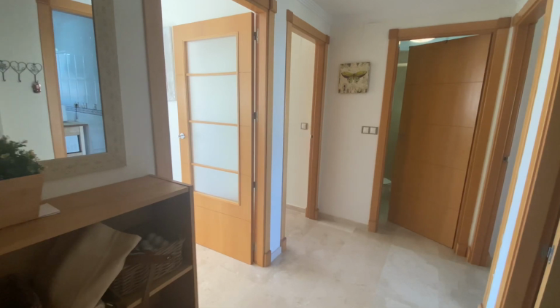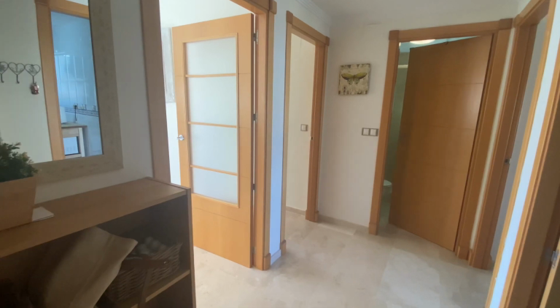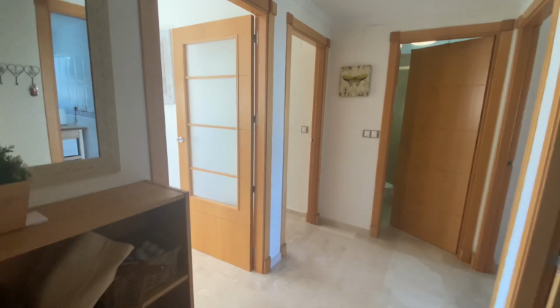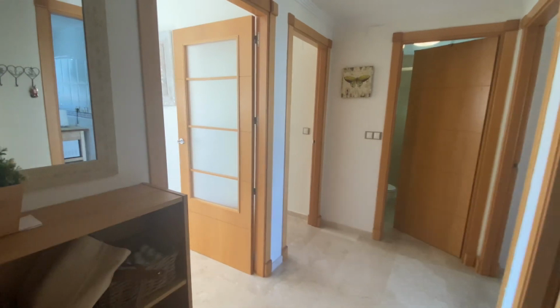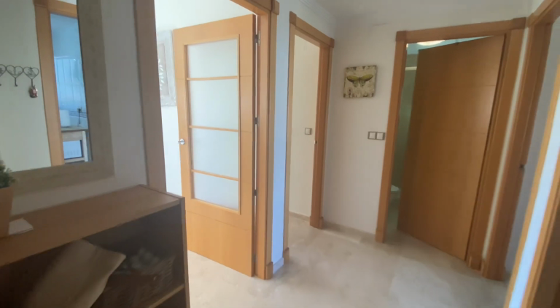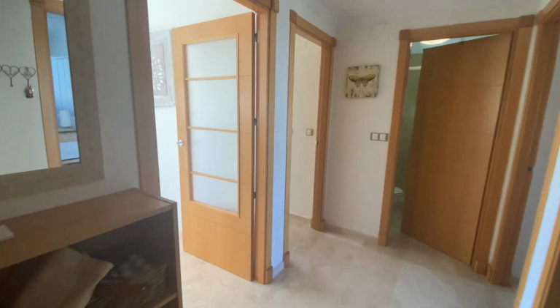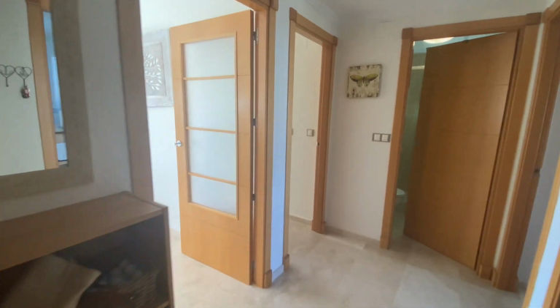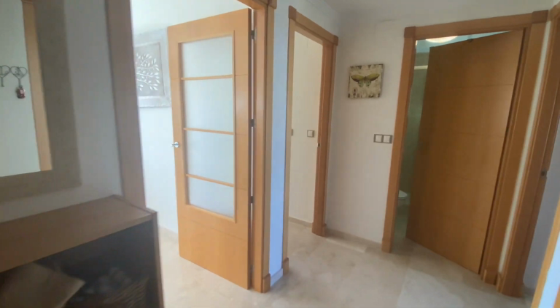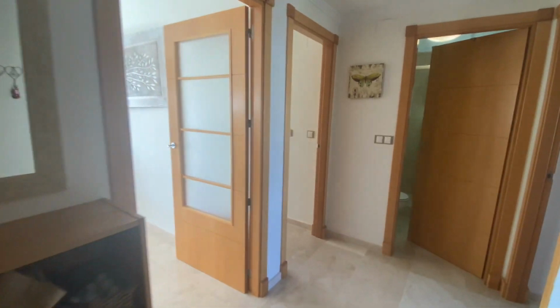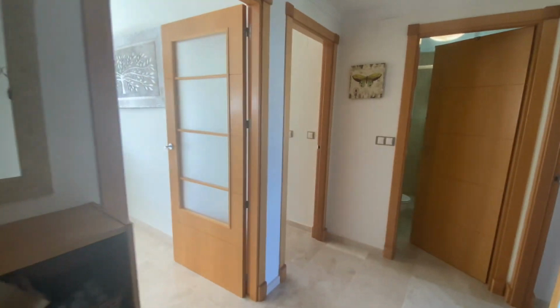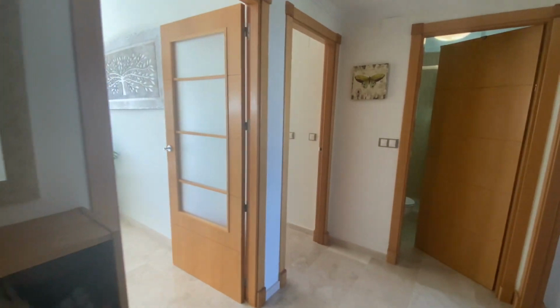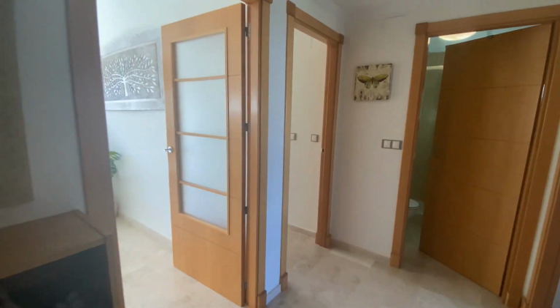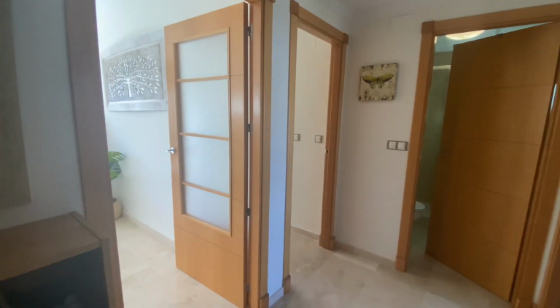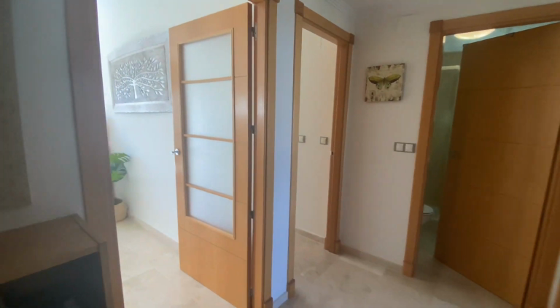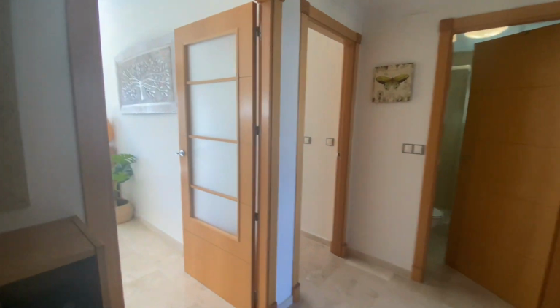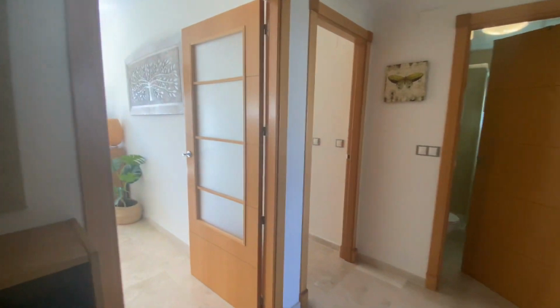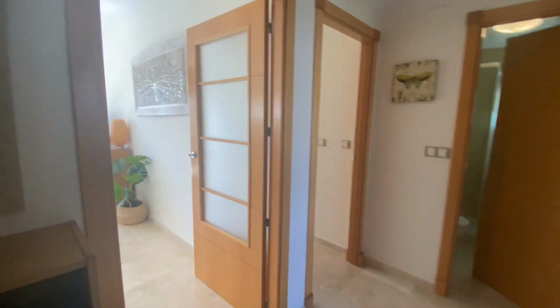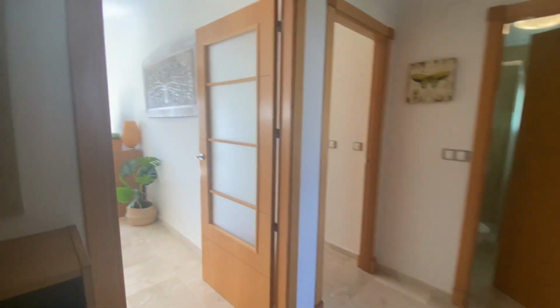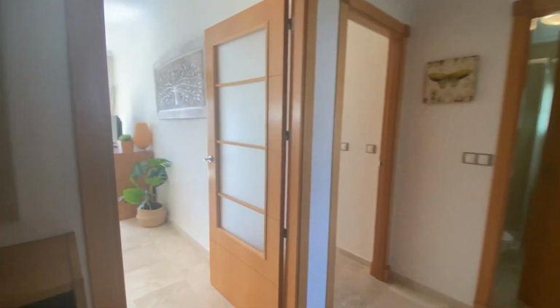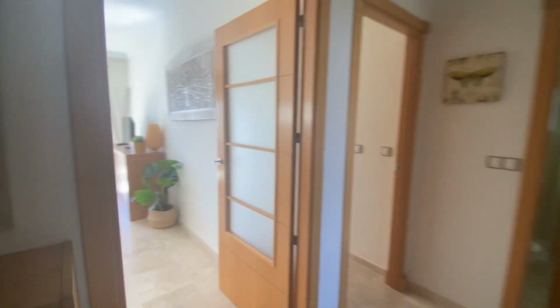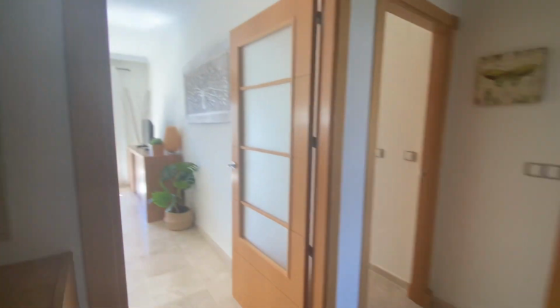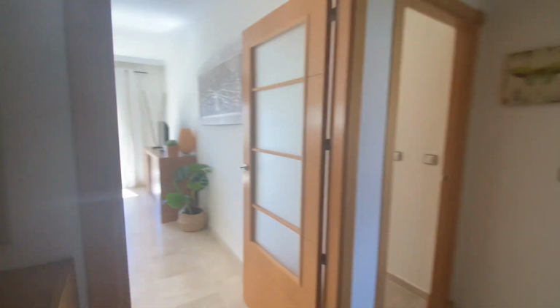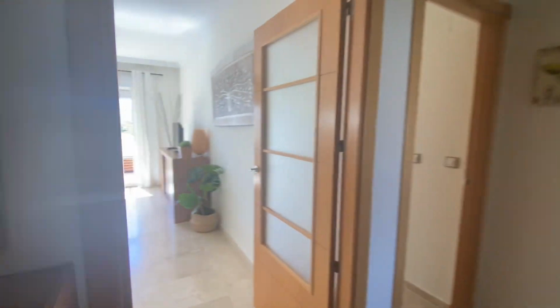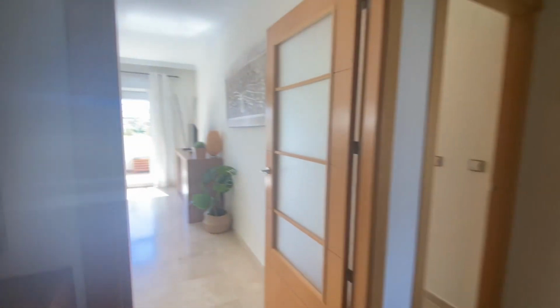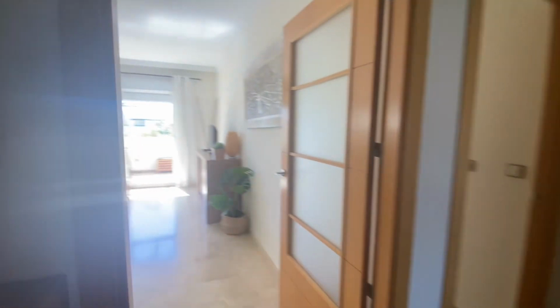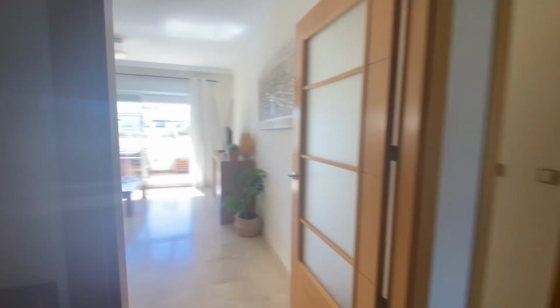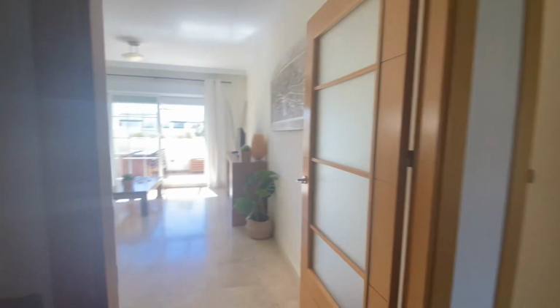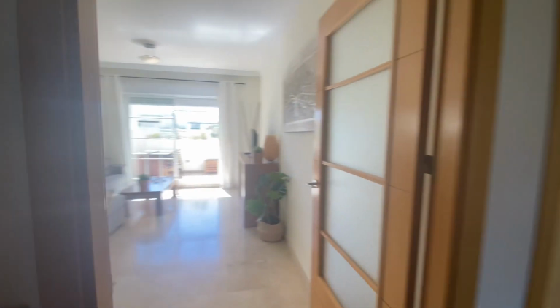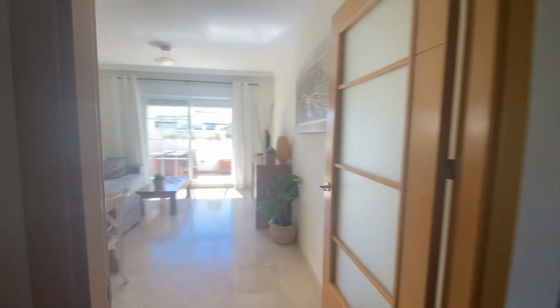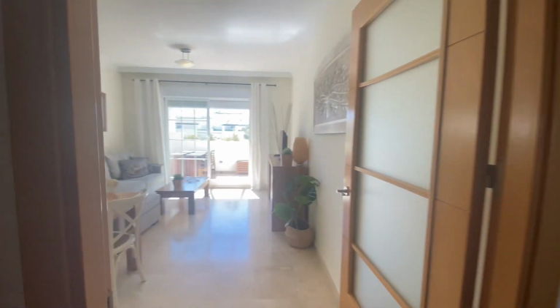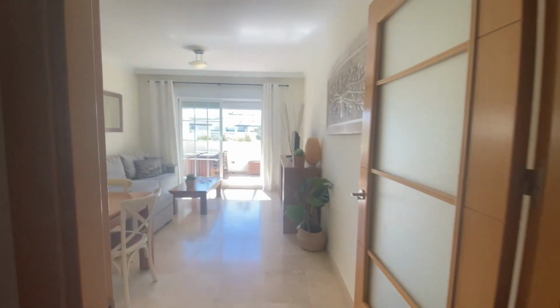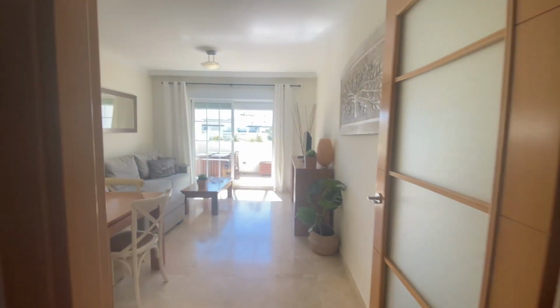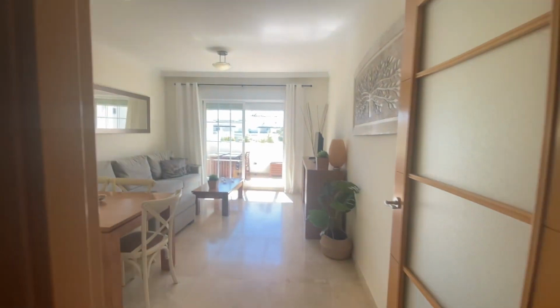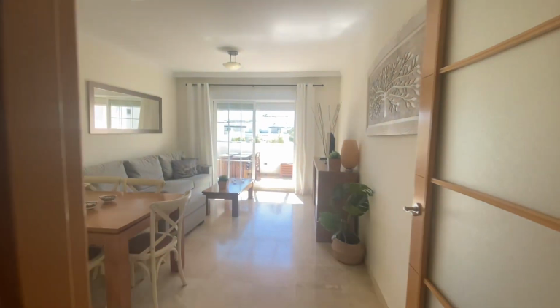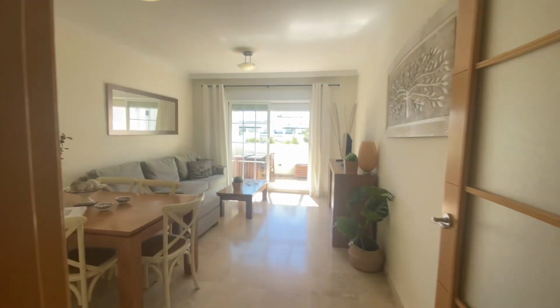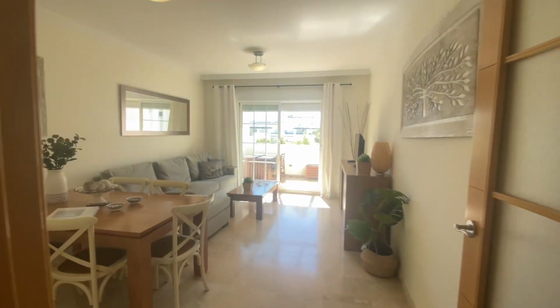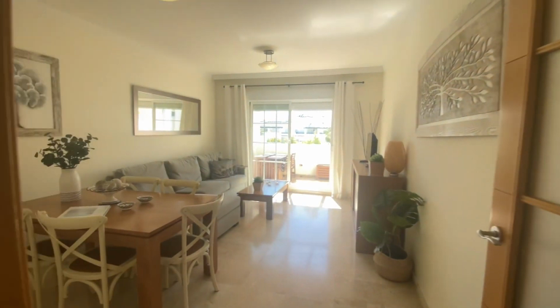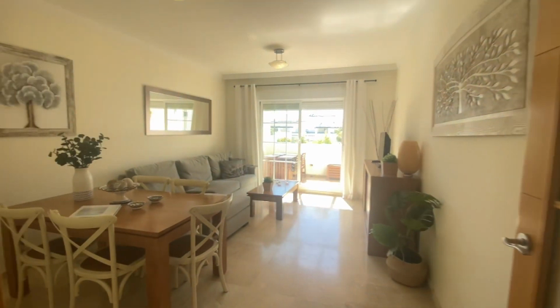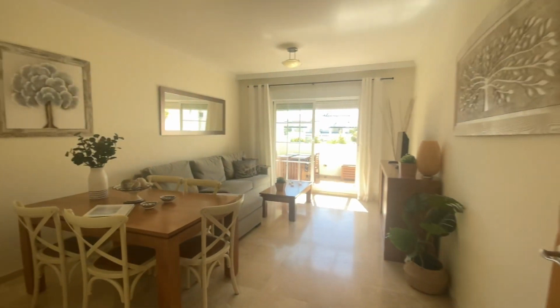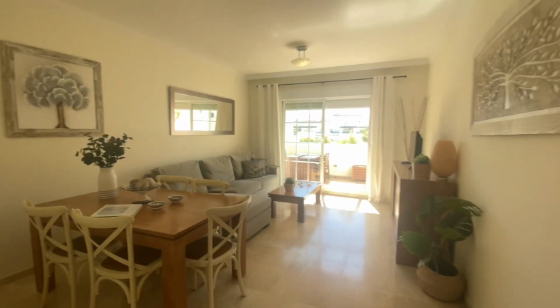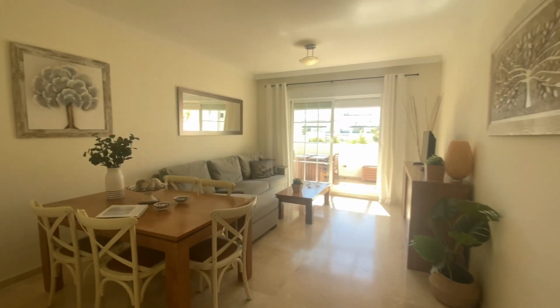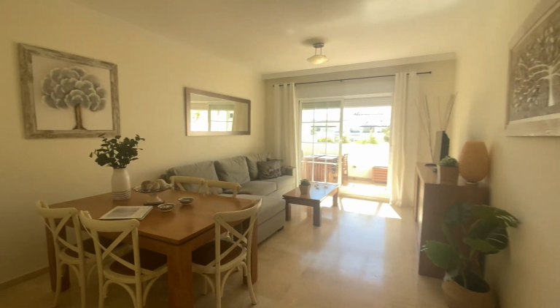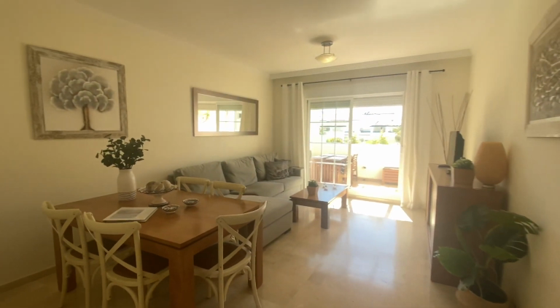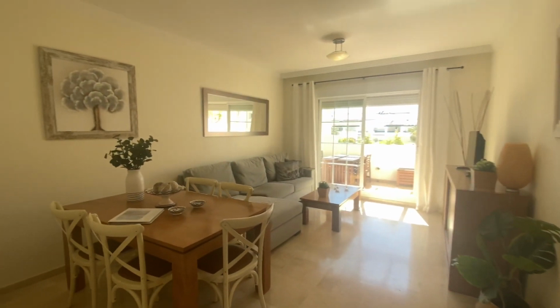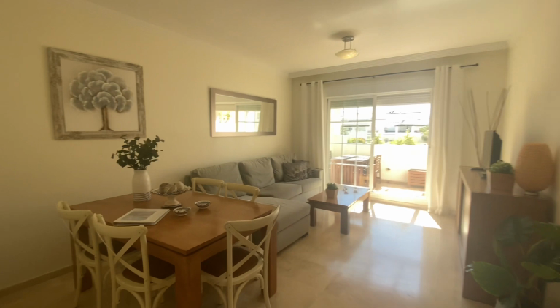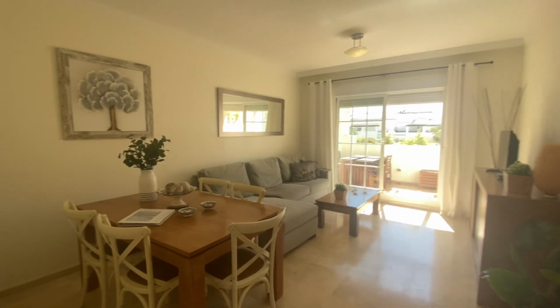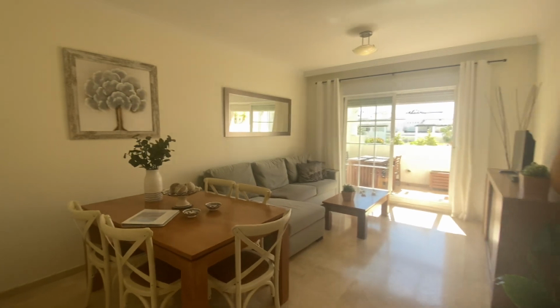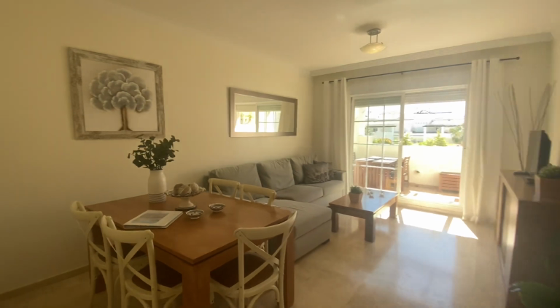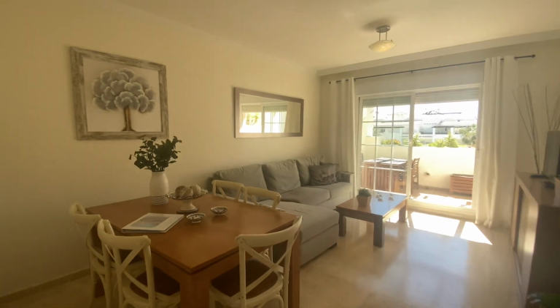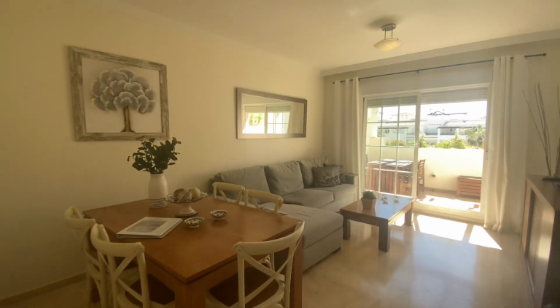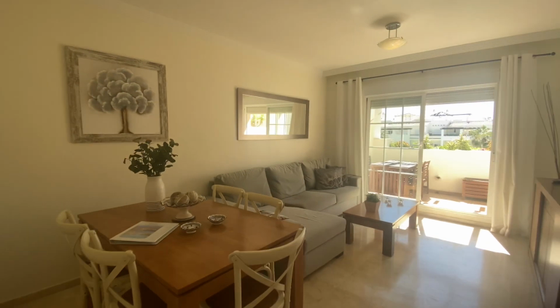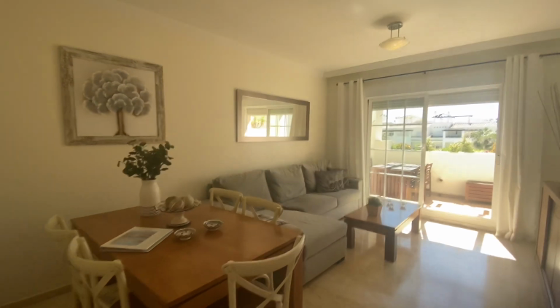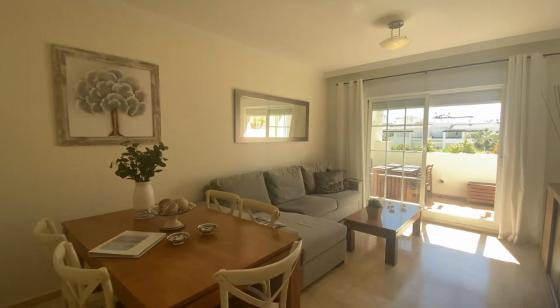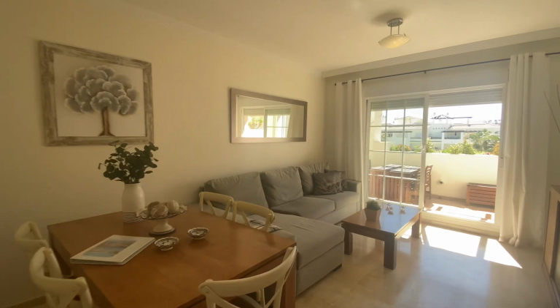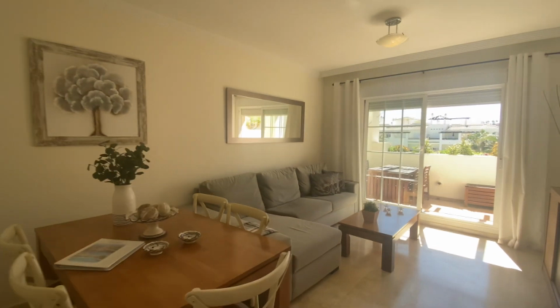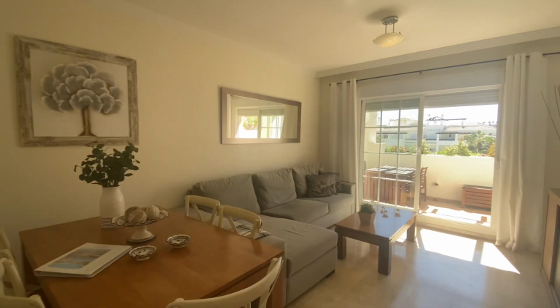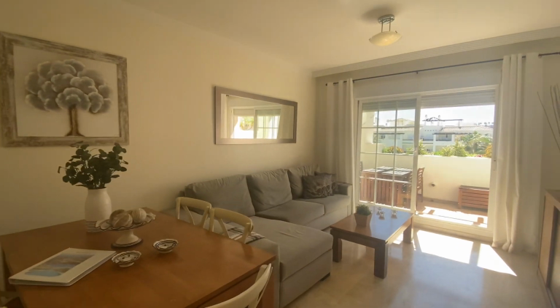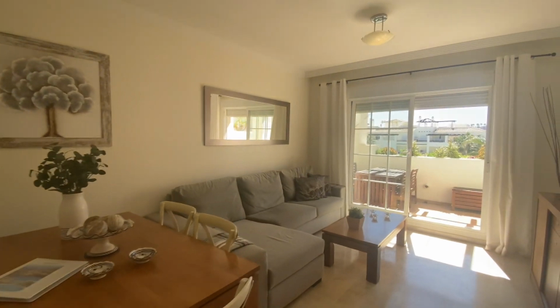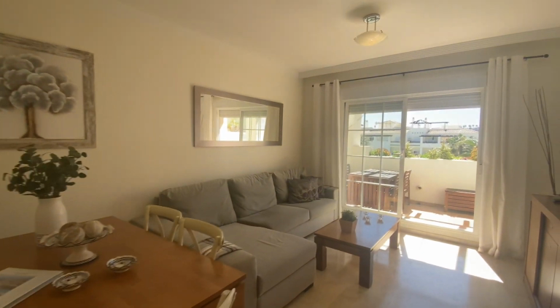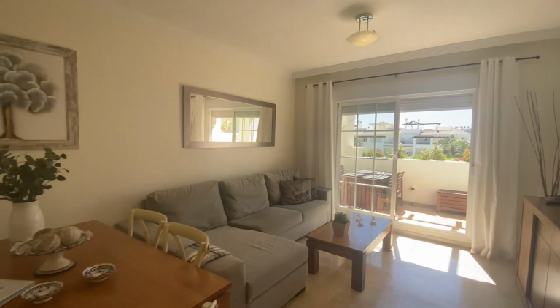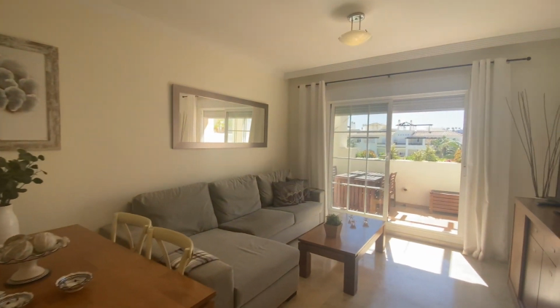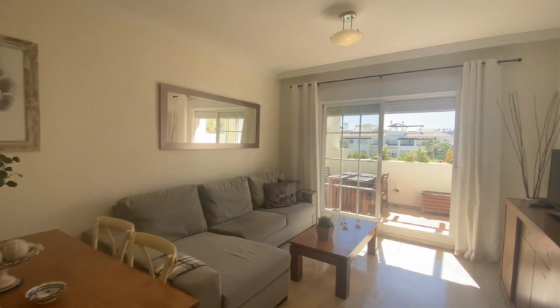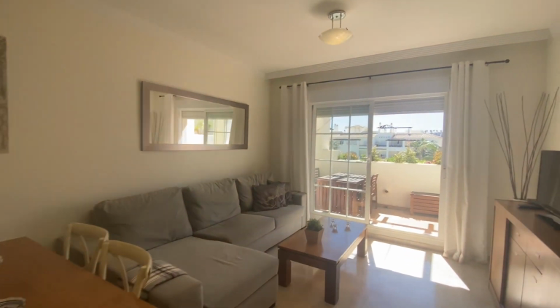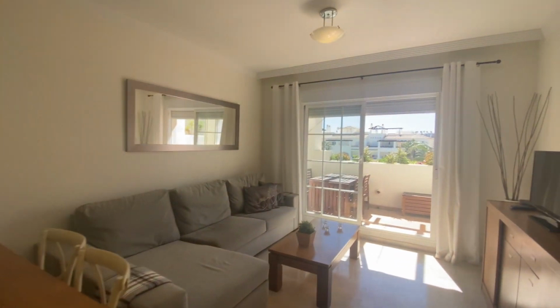Good morning. We're looking at the two-bedroom apartment, top floor penthouse in Residencial Duquesa, phase one.